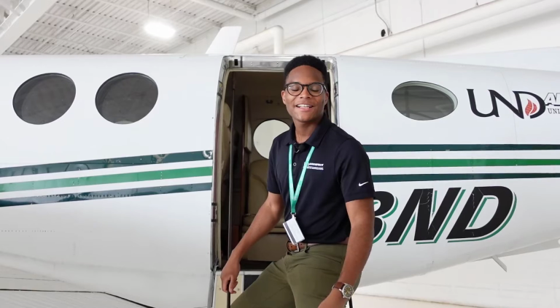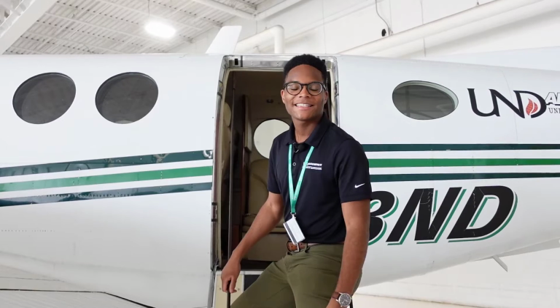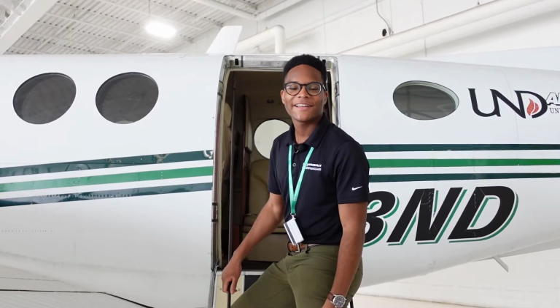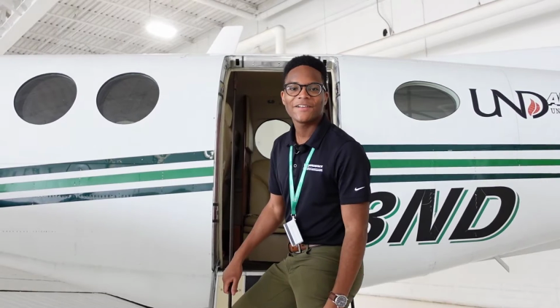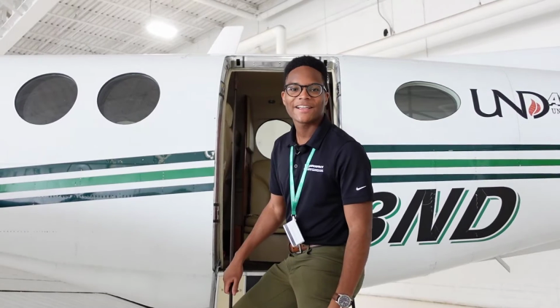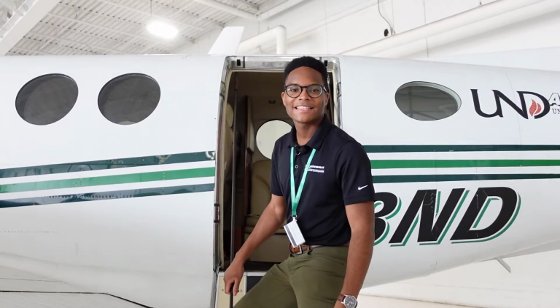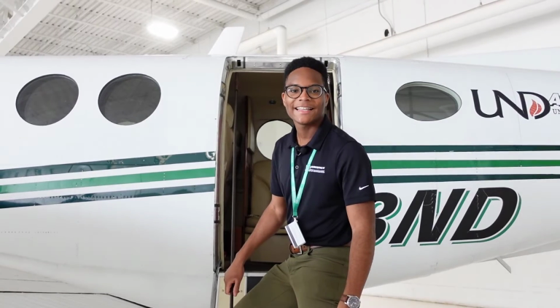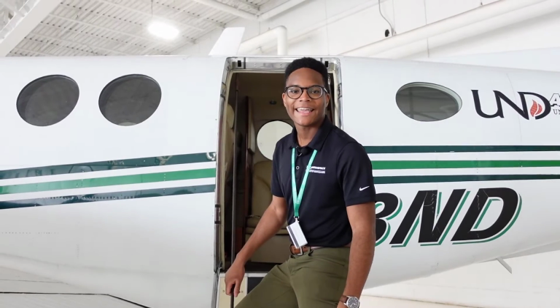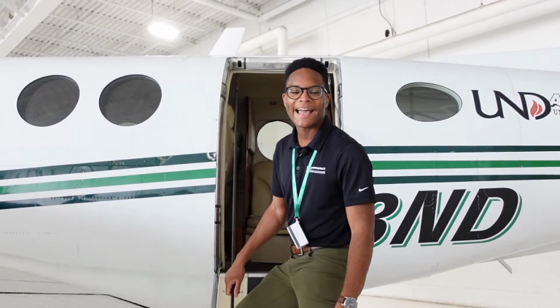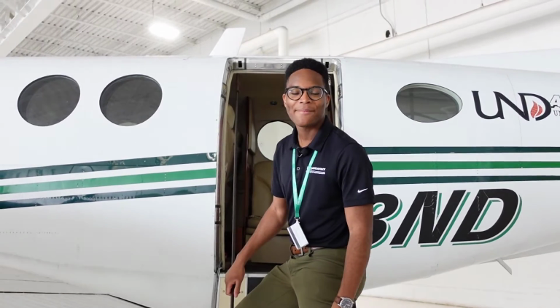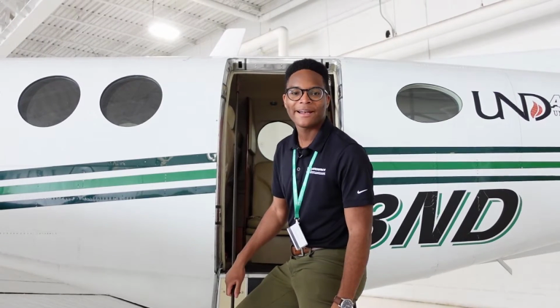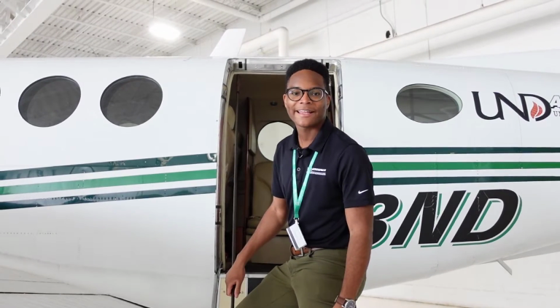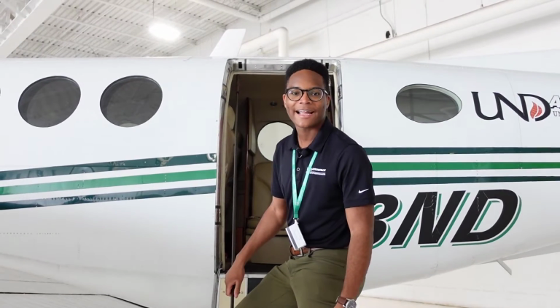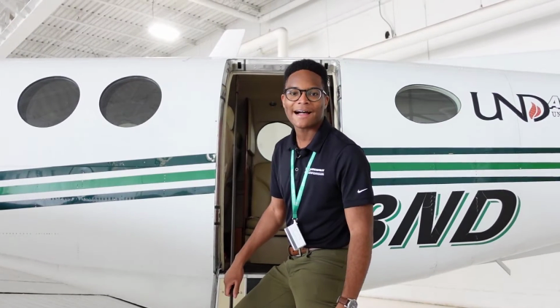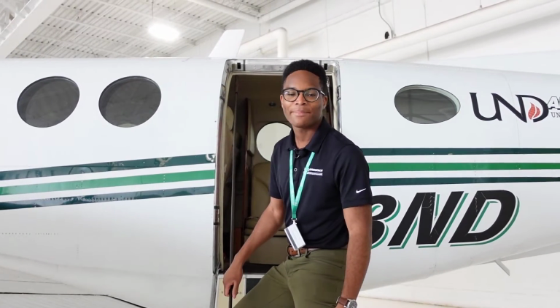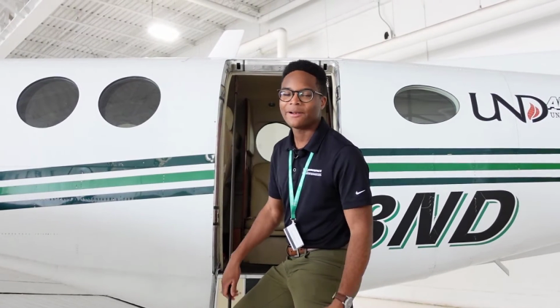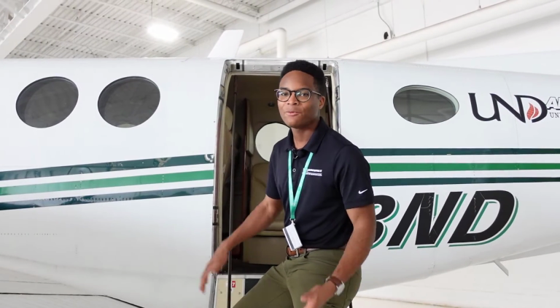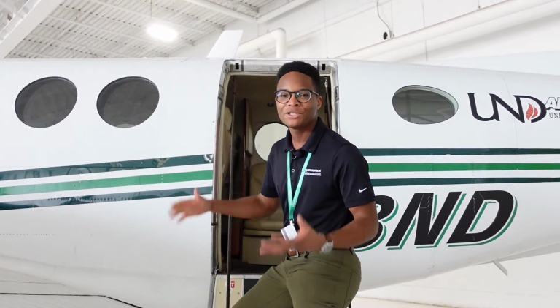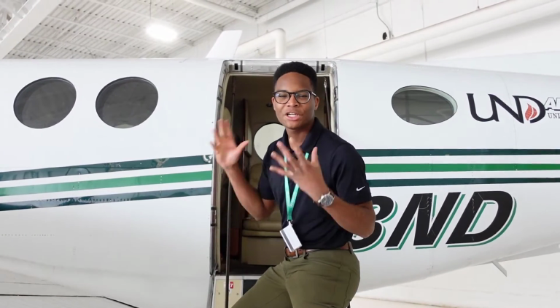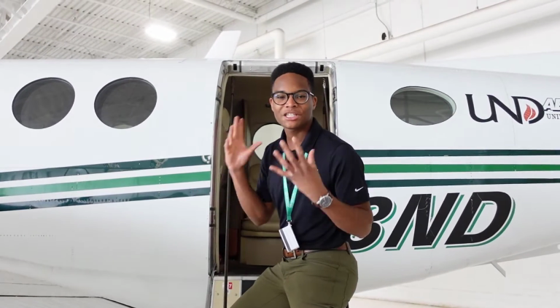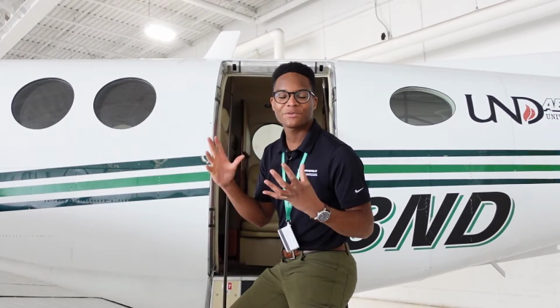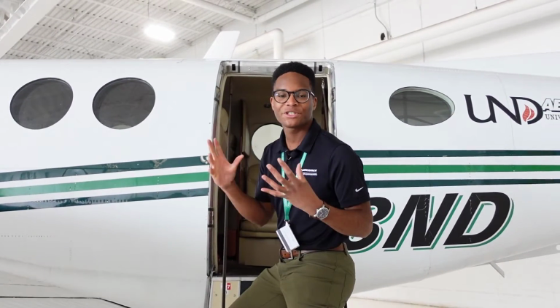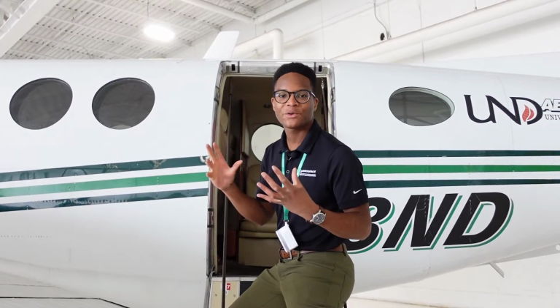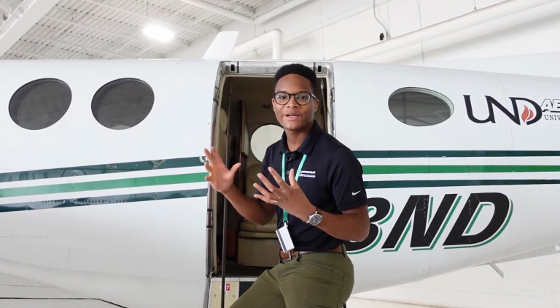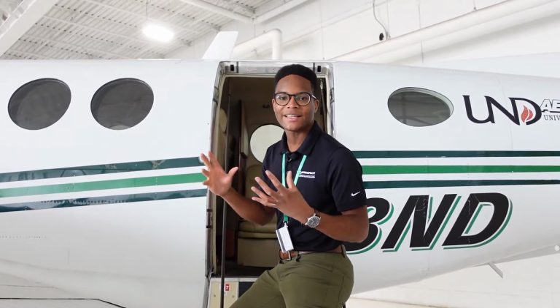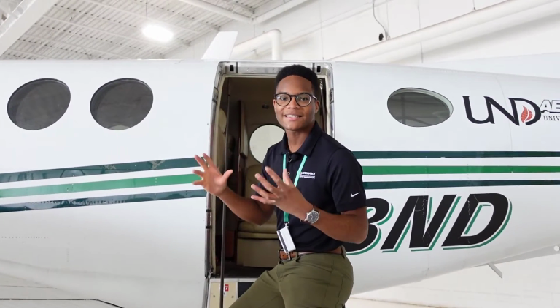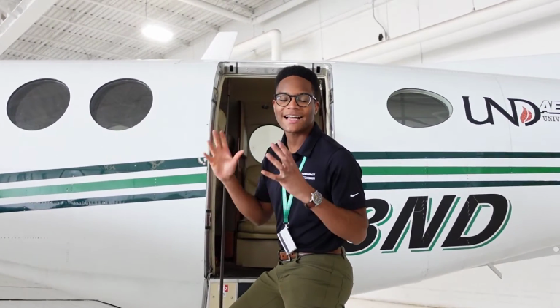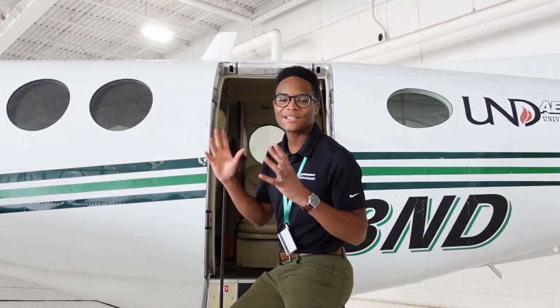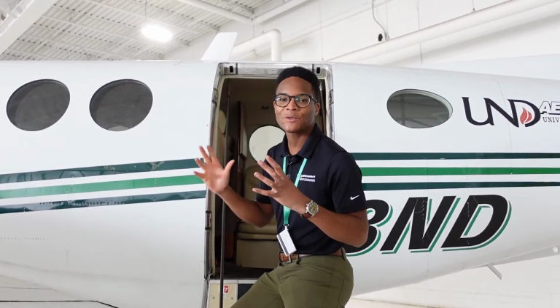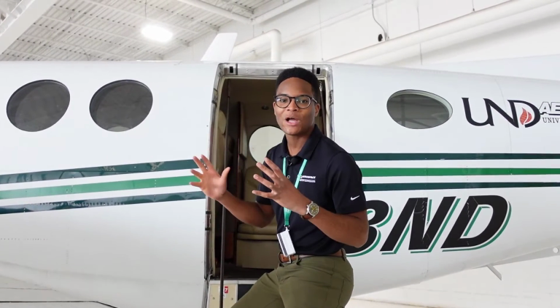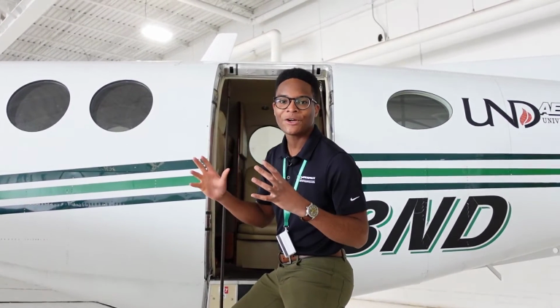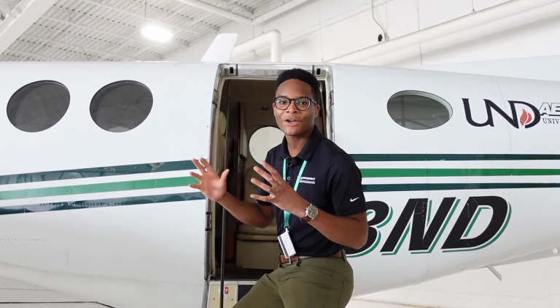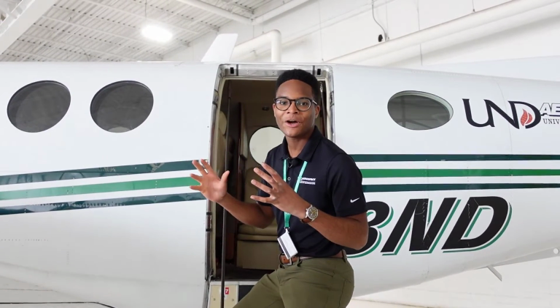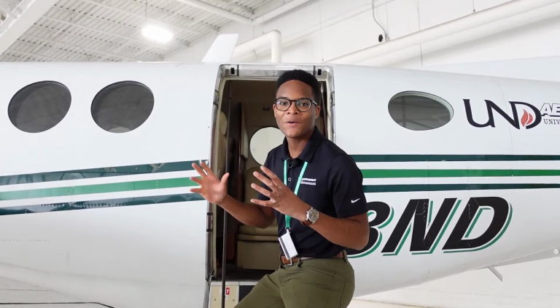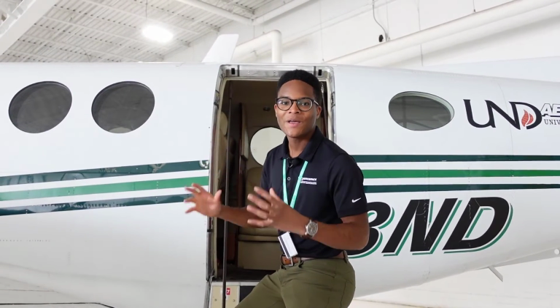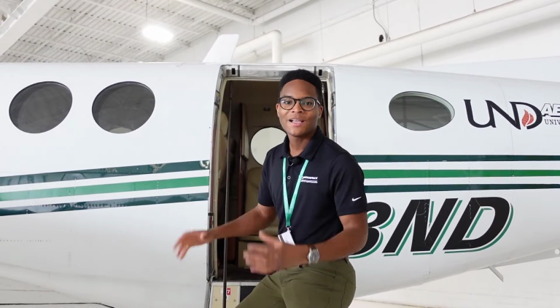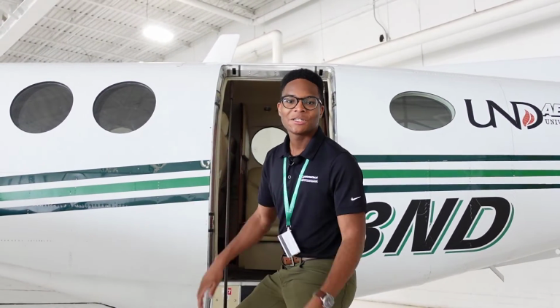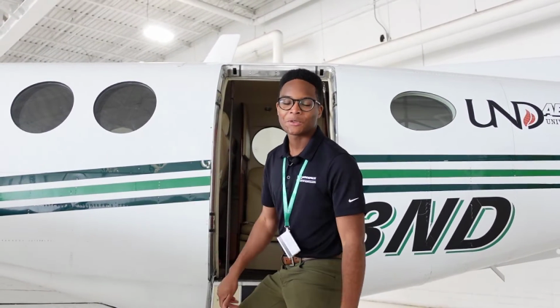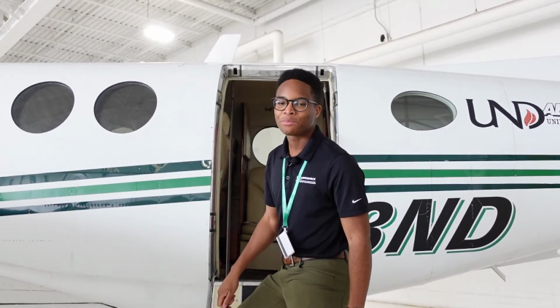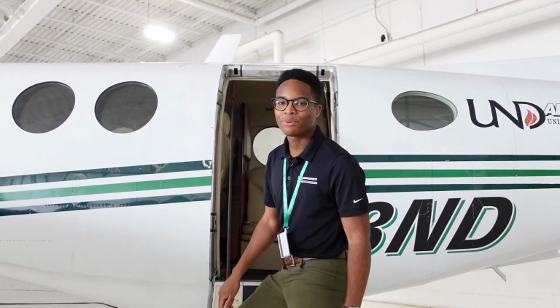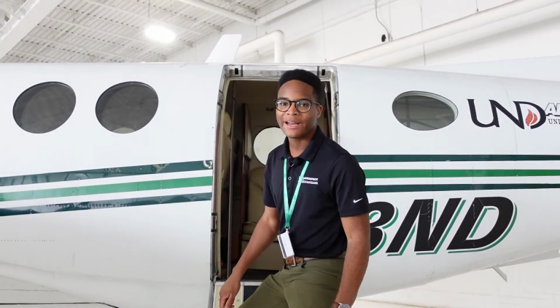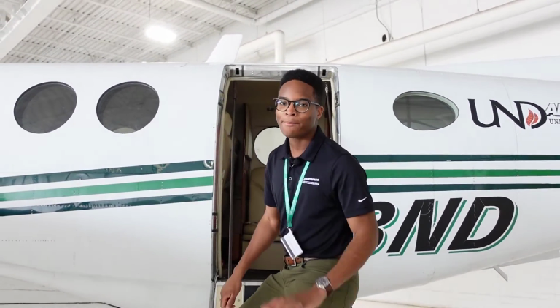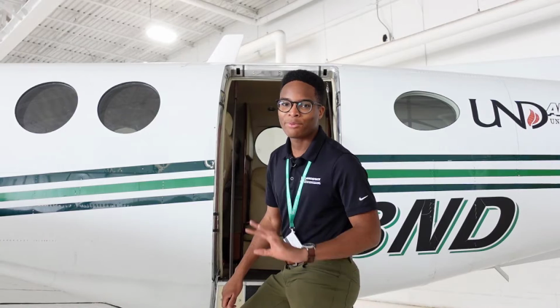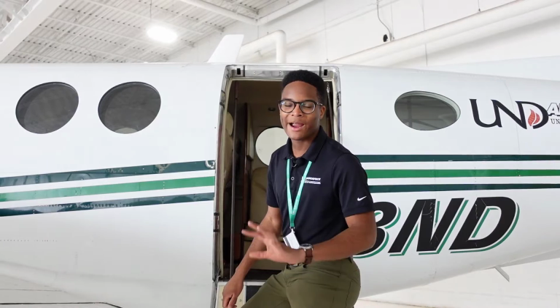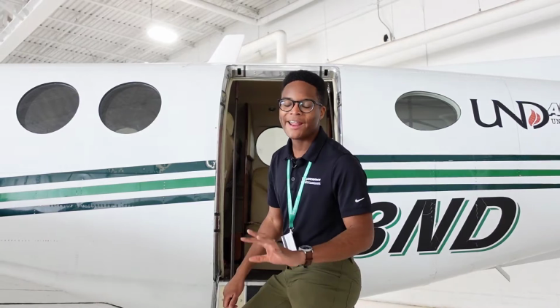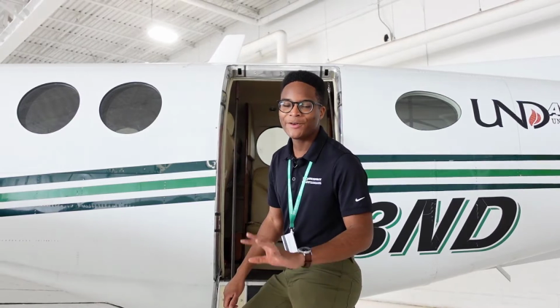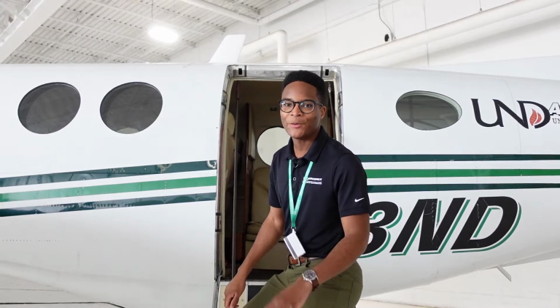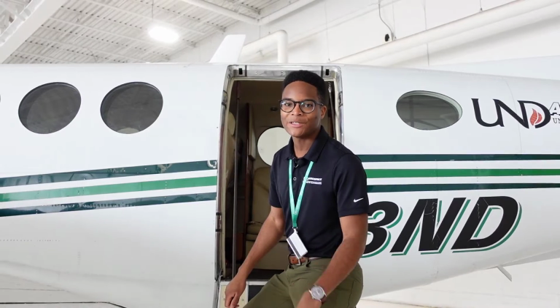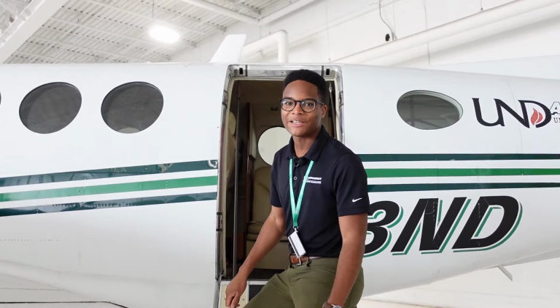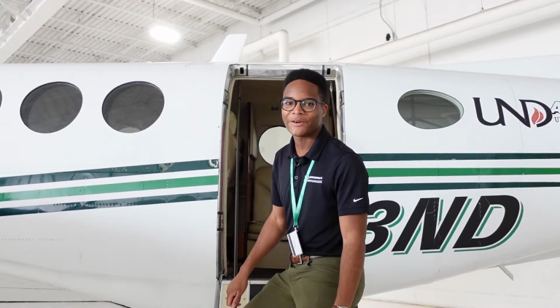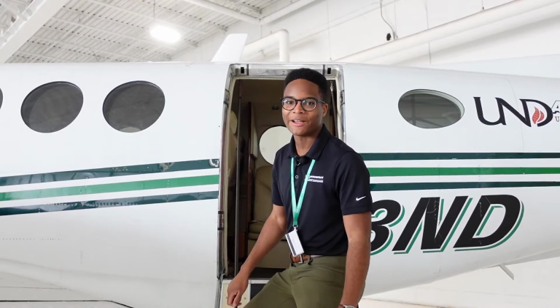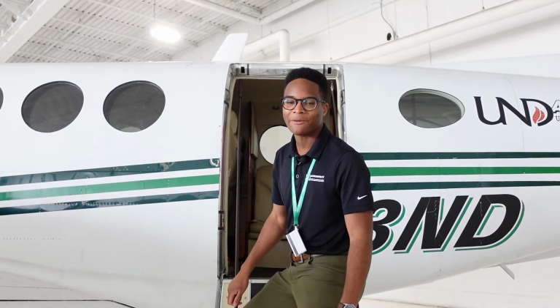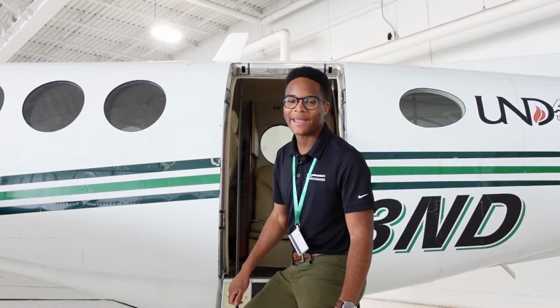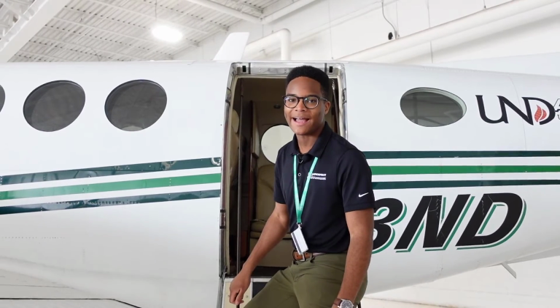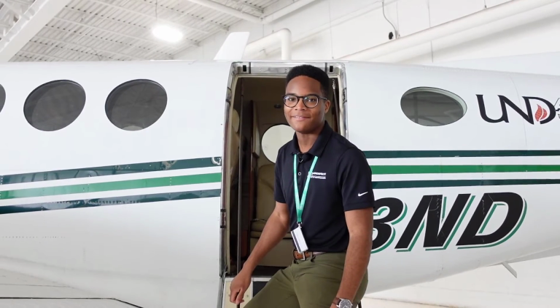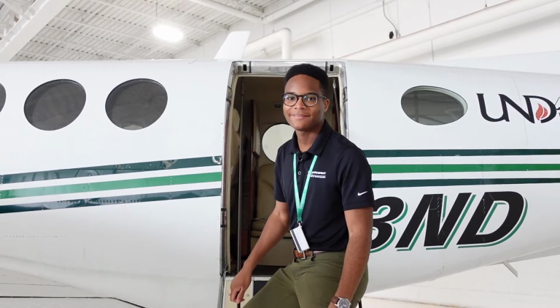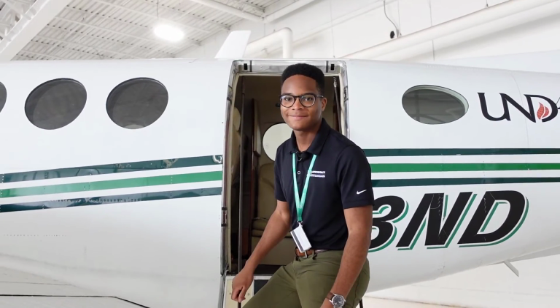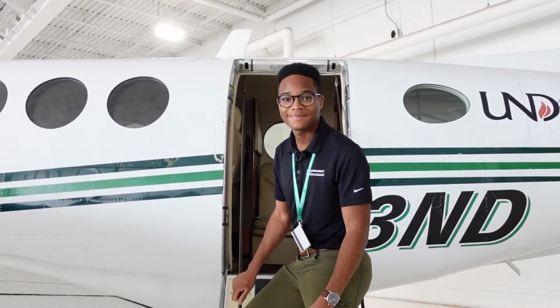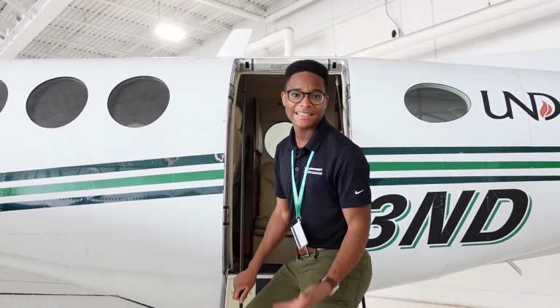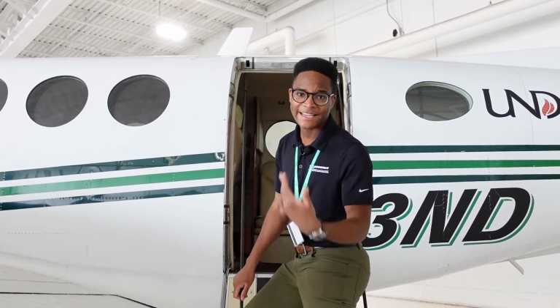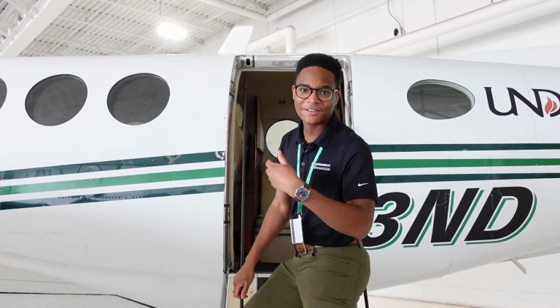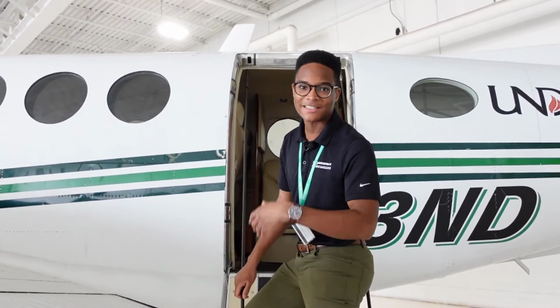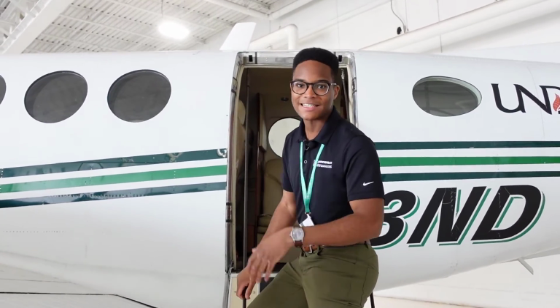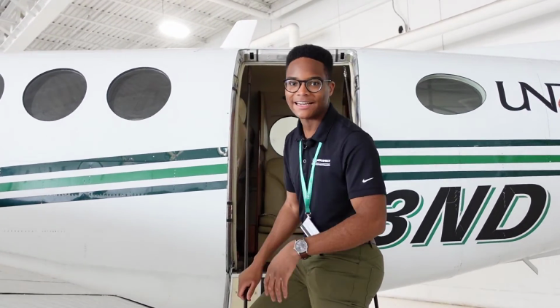Let's take a look inside the cabin. We just restored this not too long ago, so it's a pretty brand new interior that we have. Let's take a look inside.